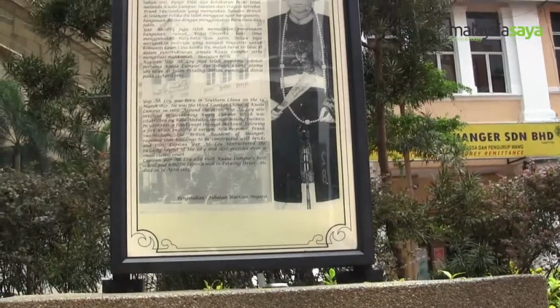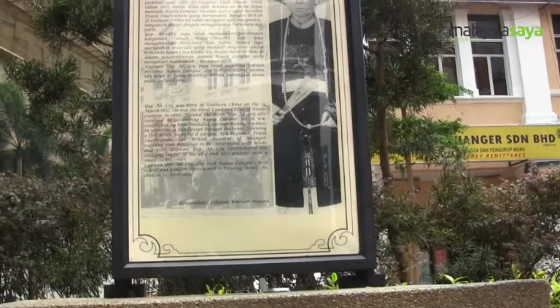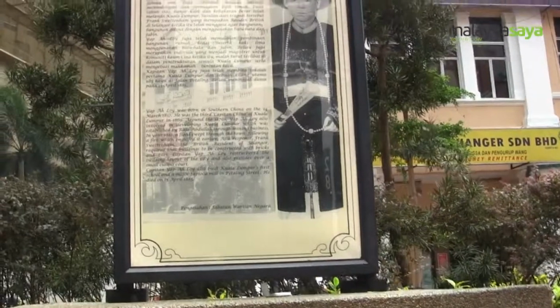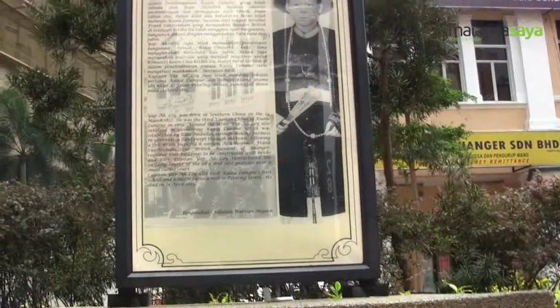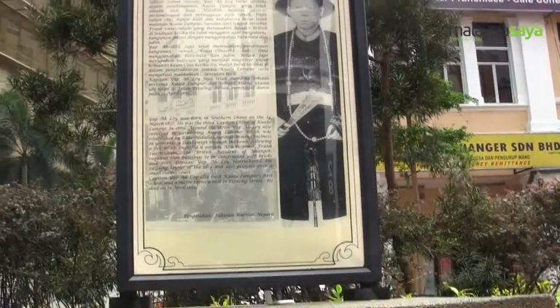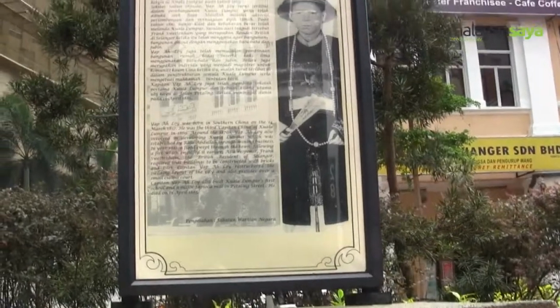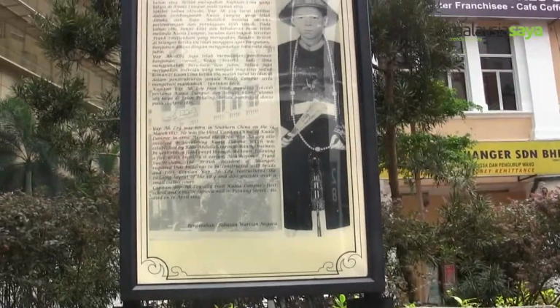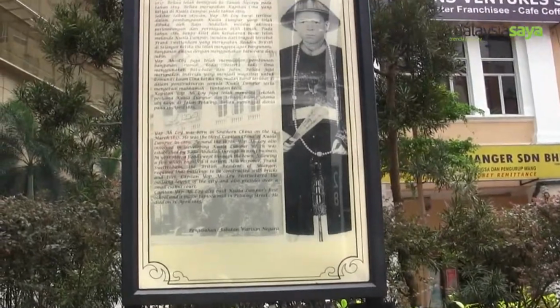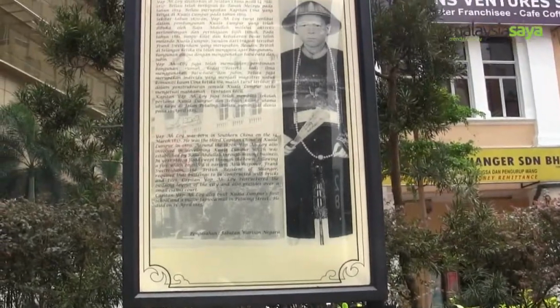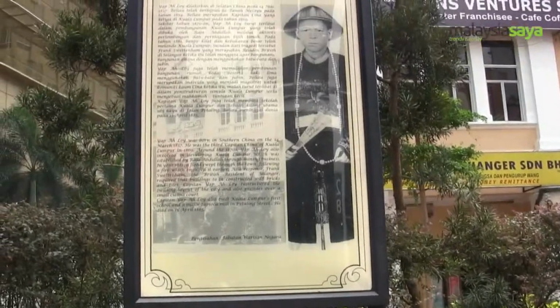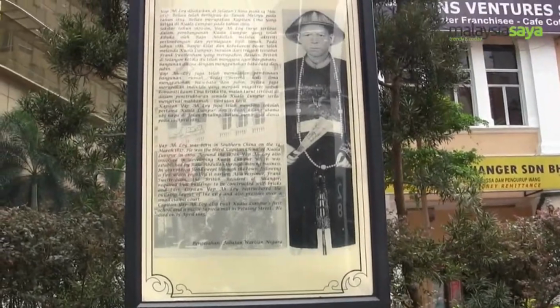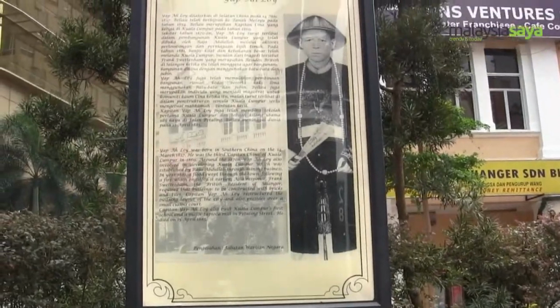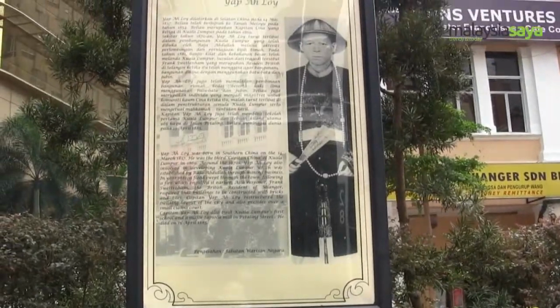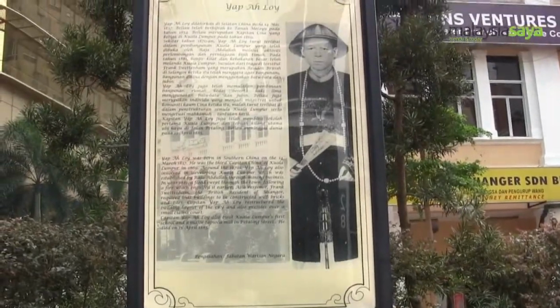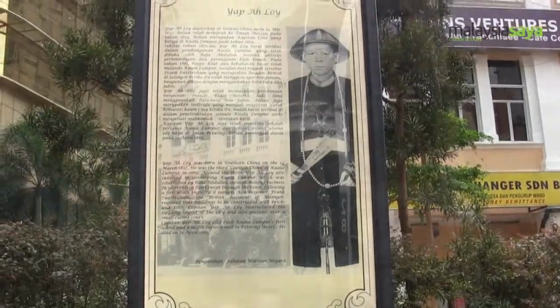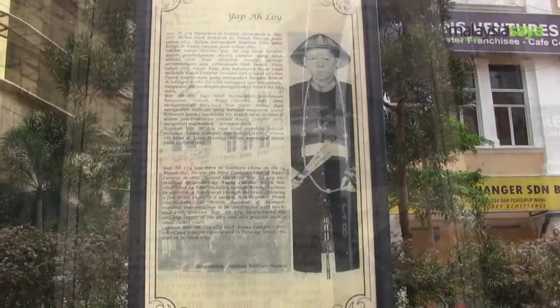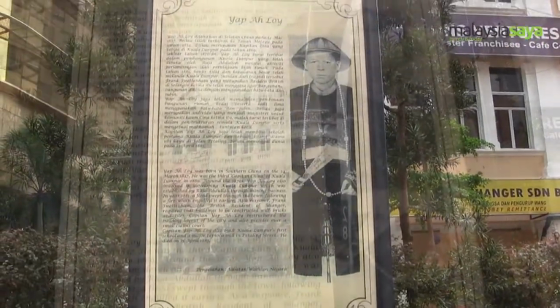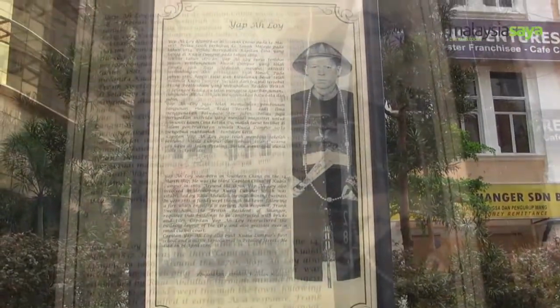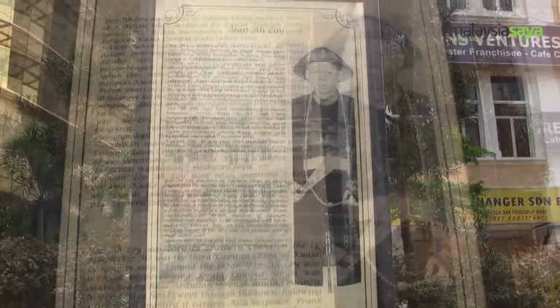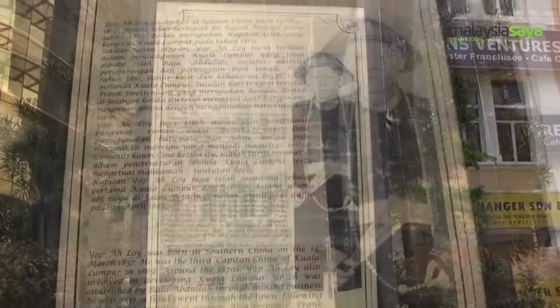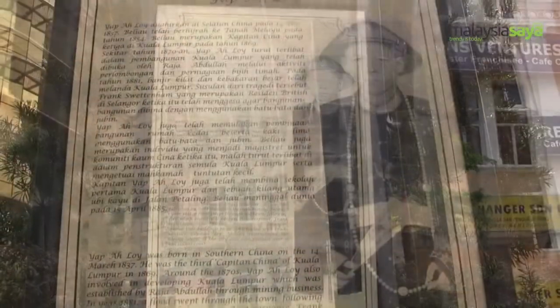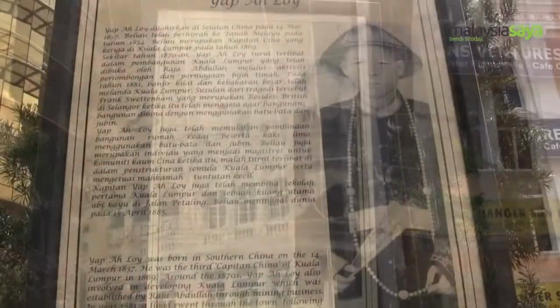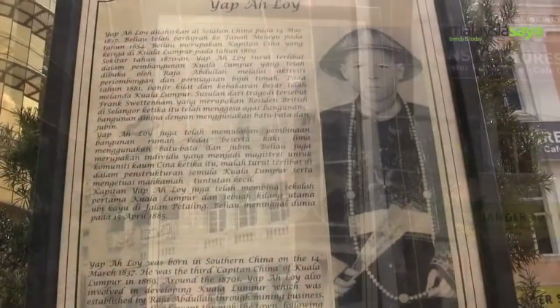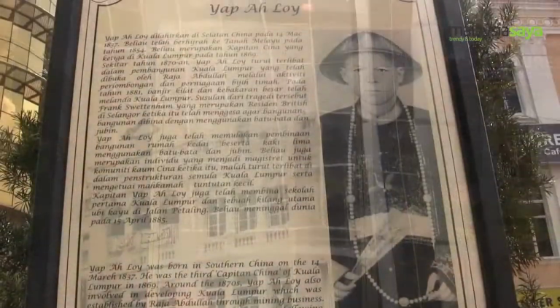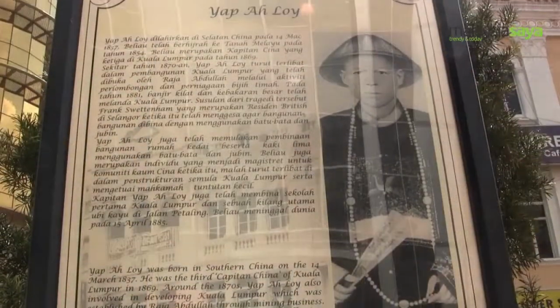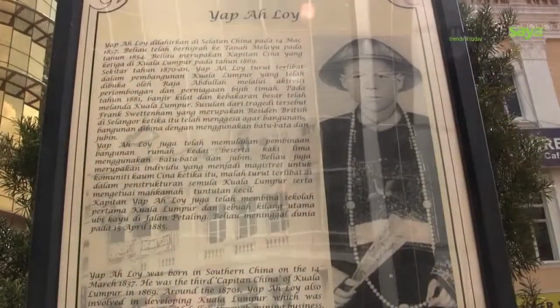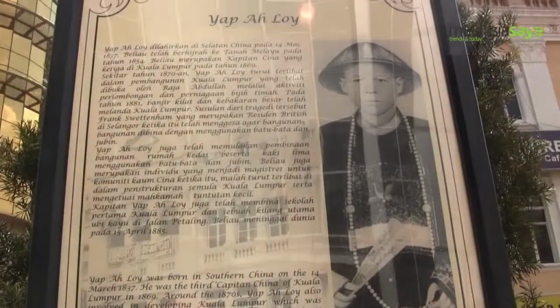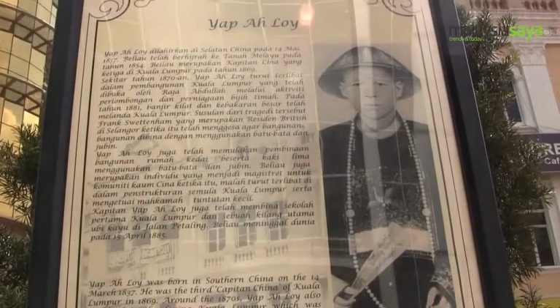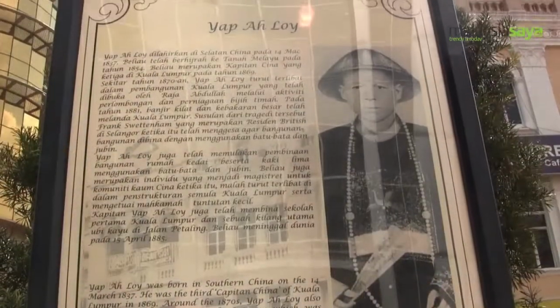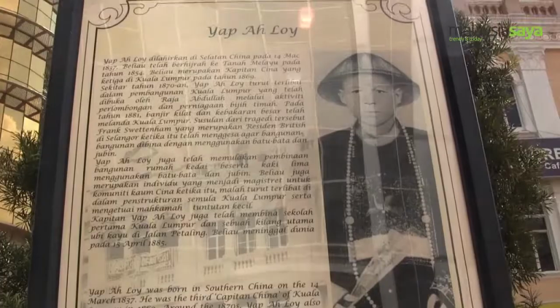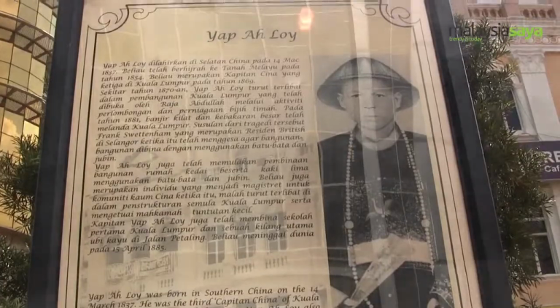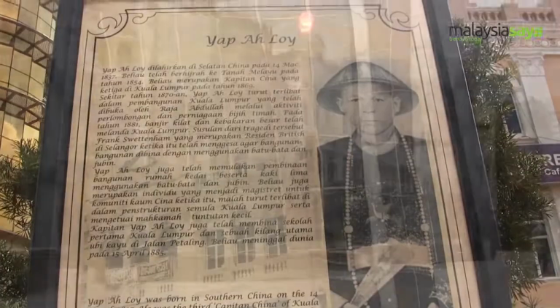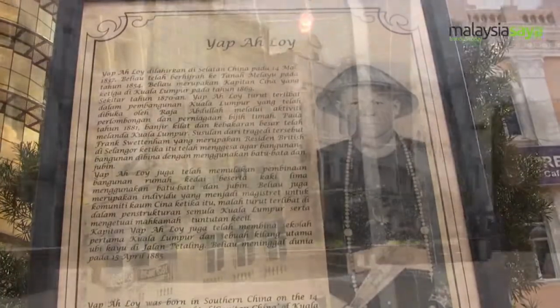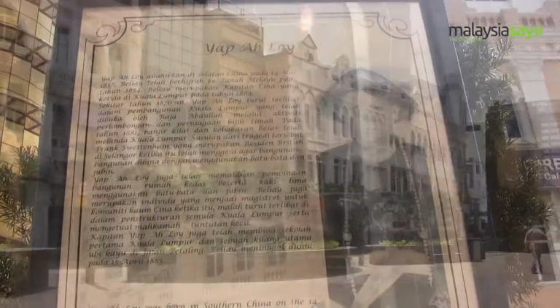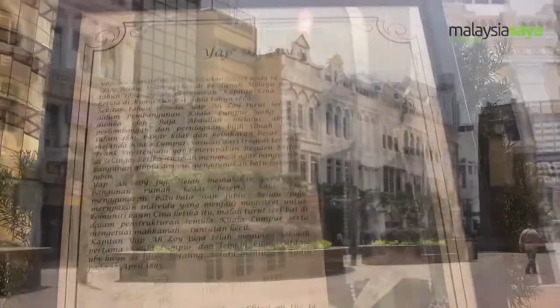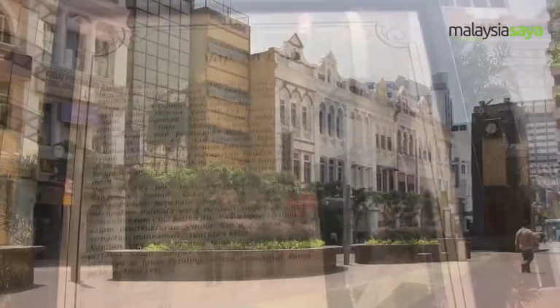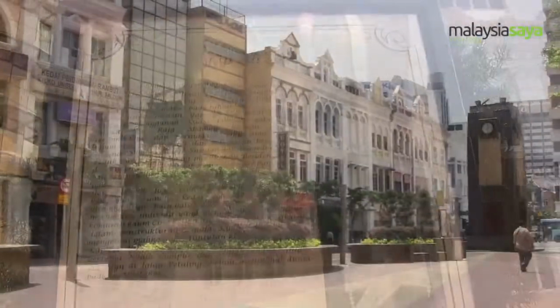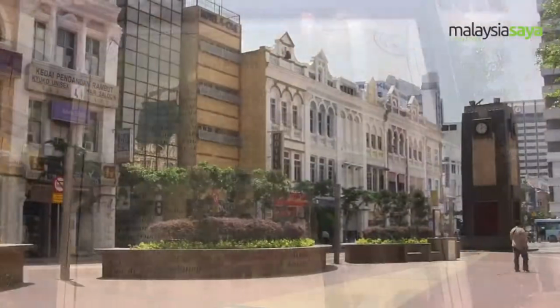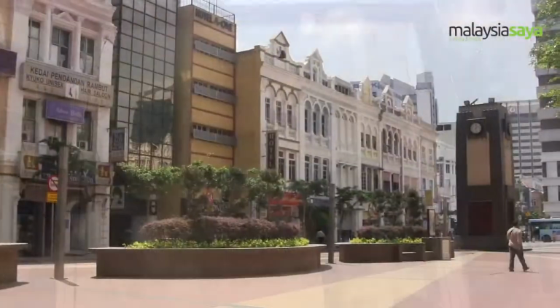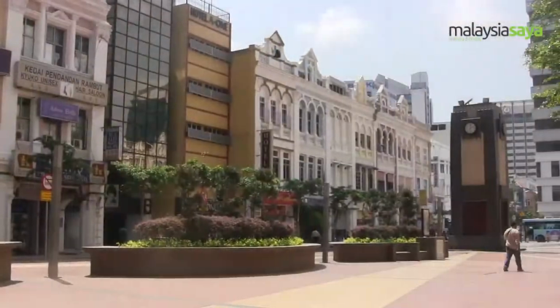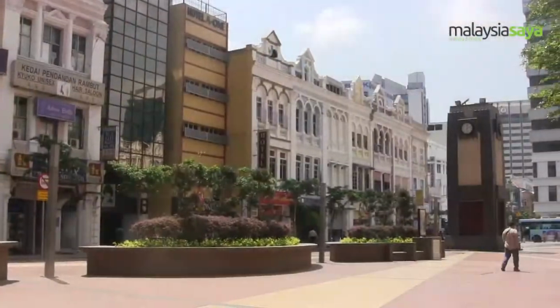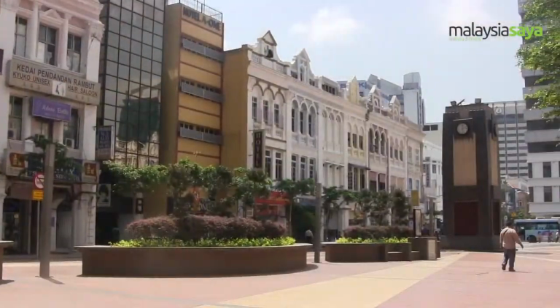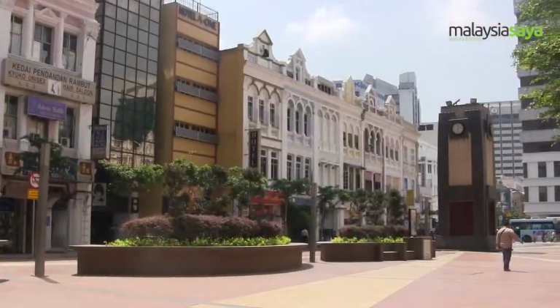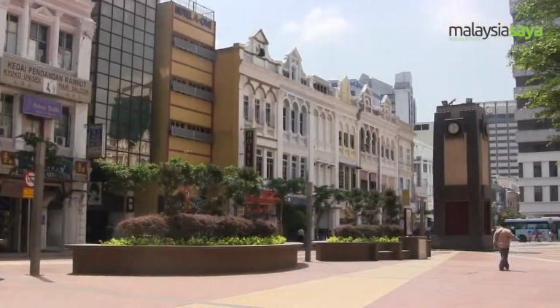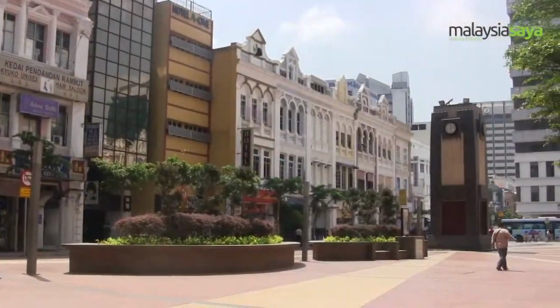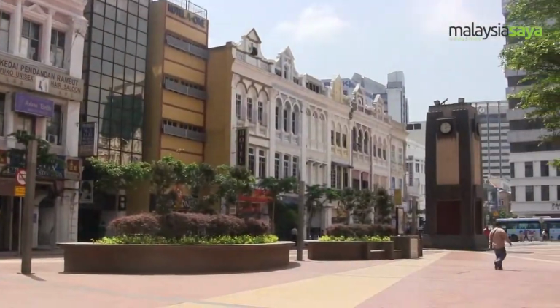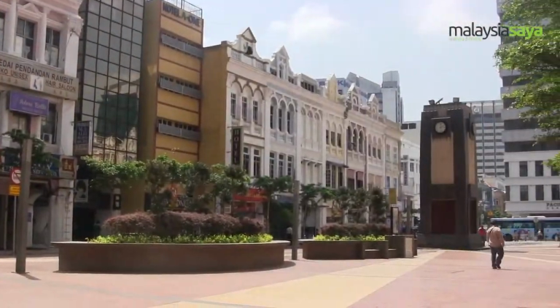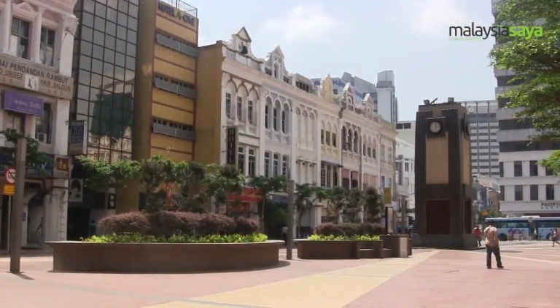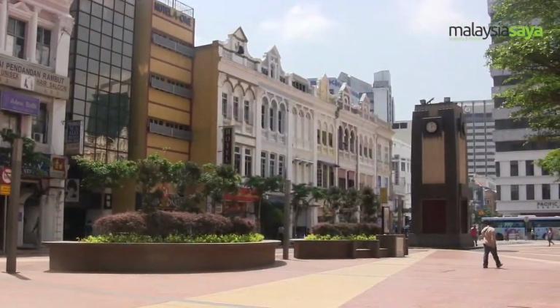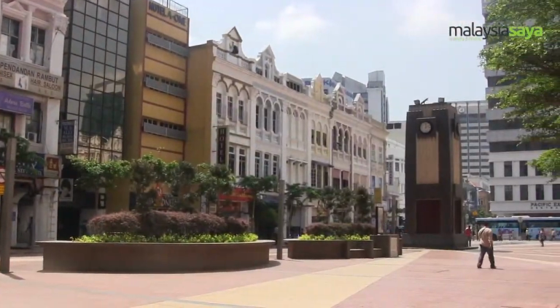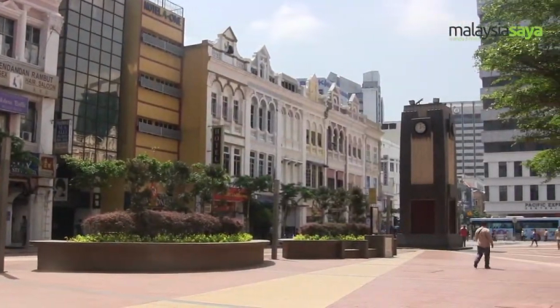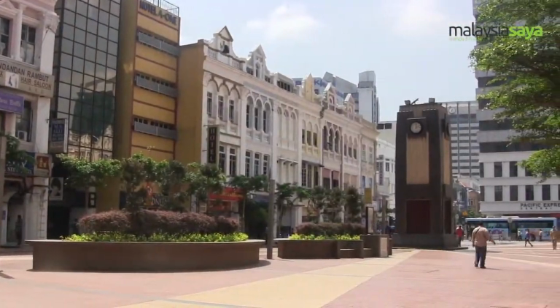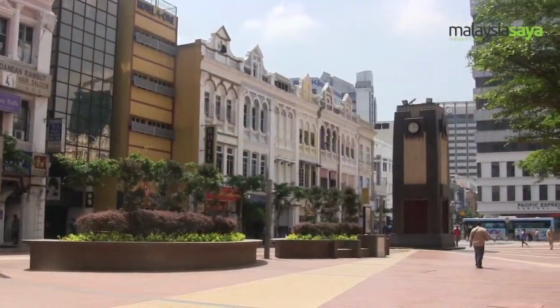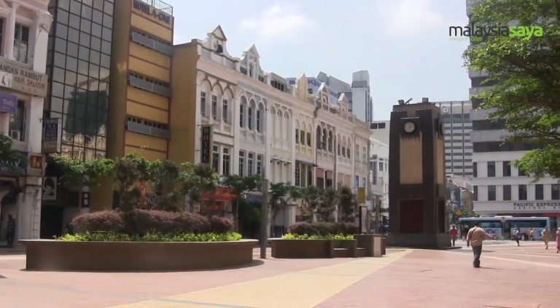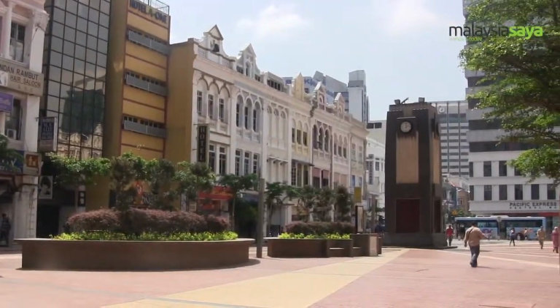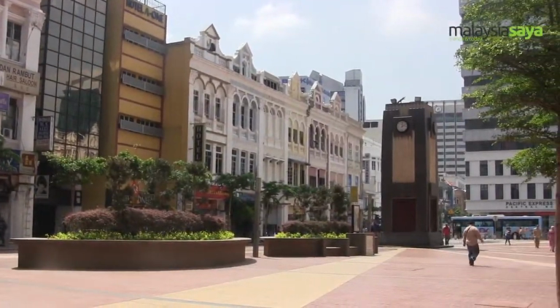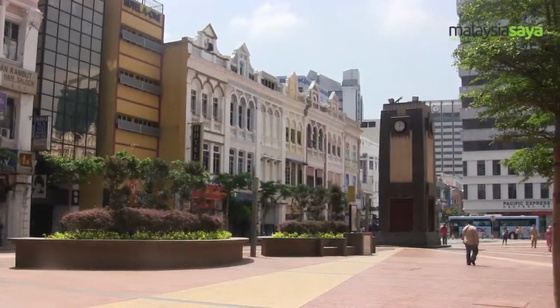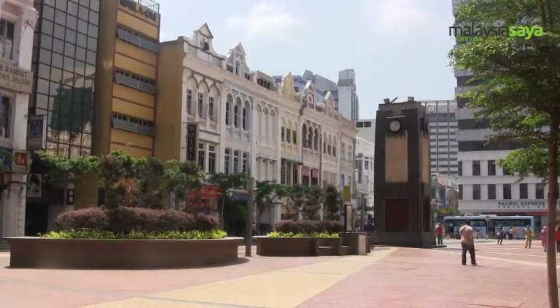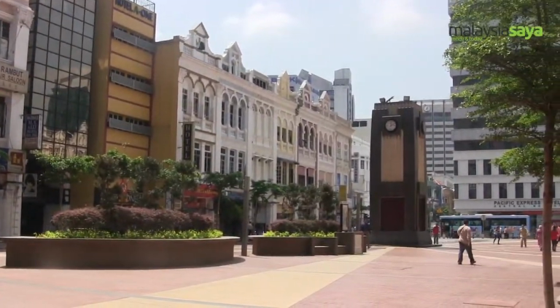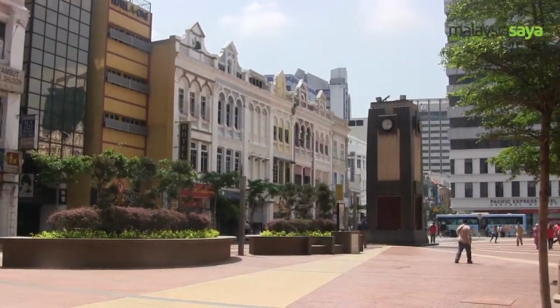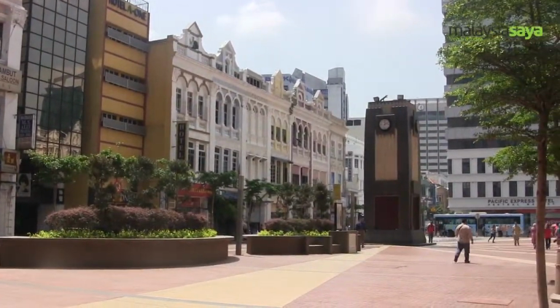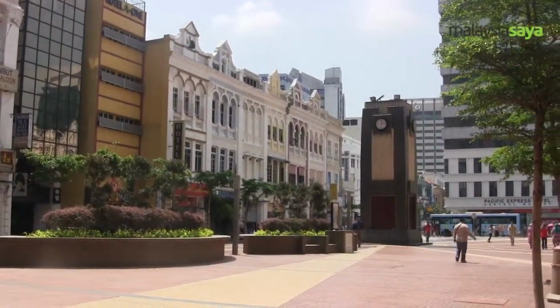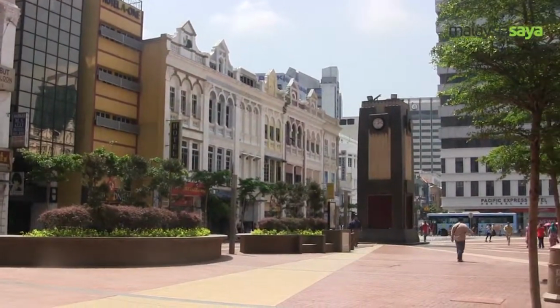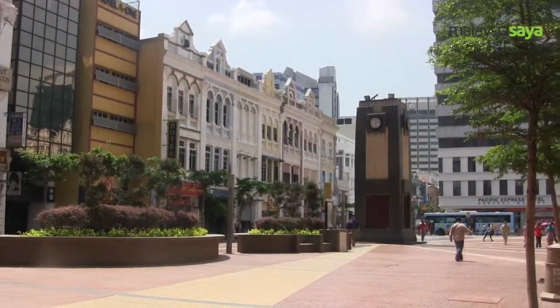Built by Yap Aloy, the city's Chinese captain, it served as a prominent landmark in both the colonial and modern day of Kuala Lumpur.